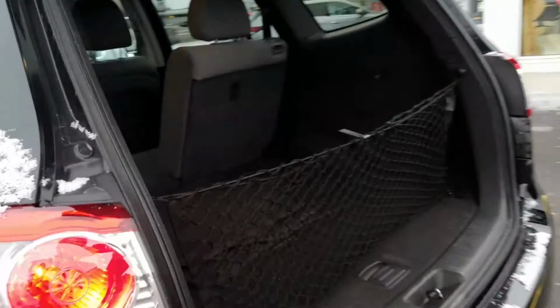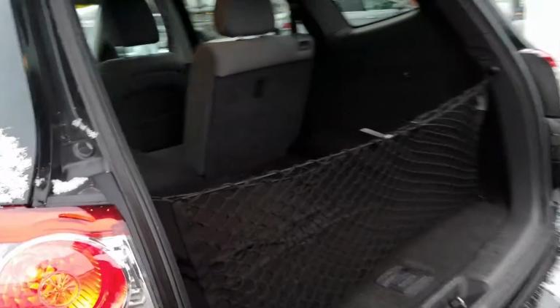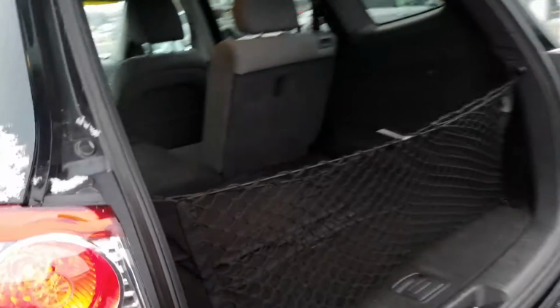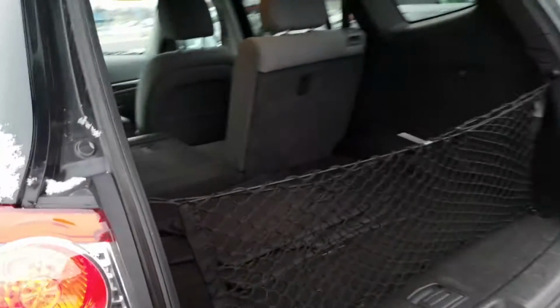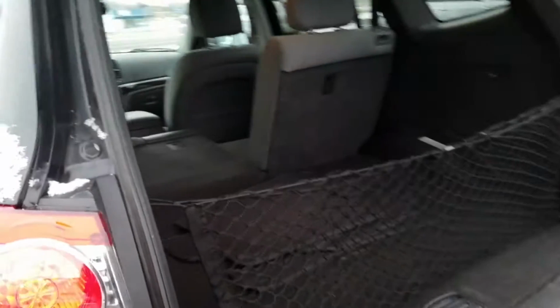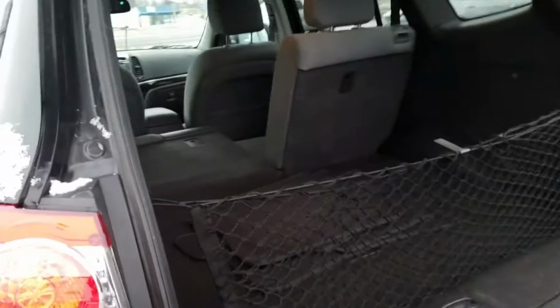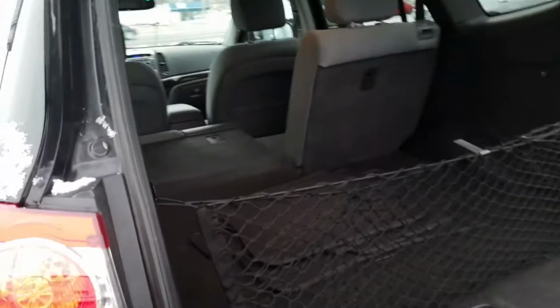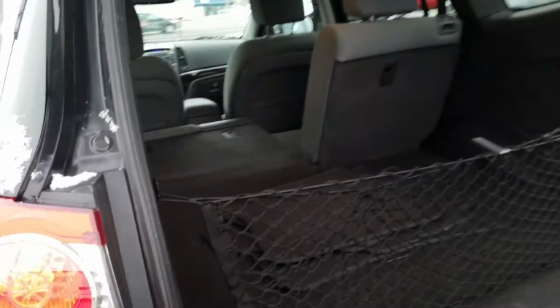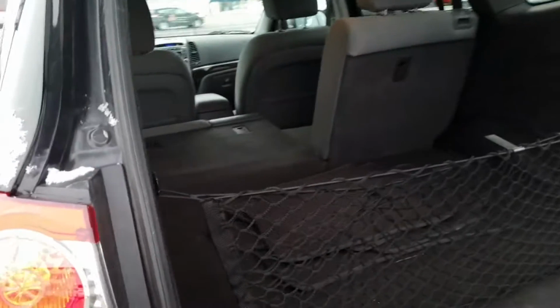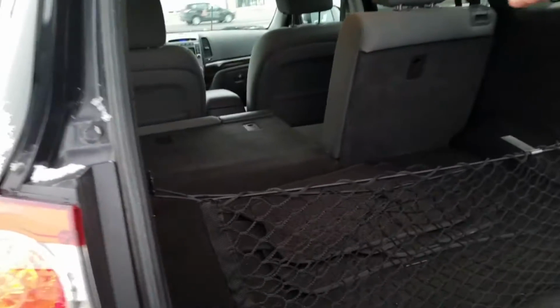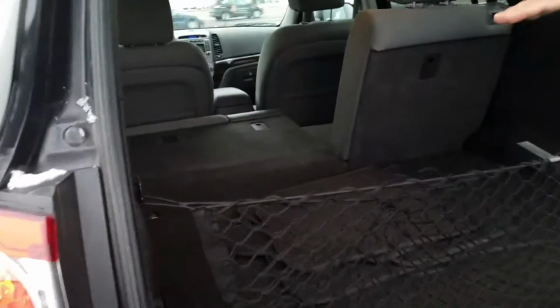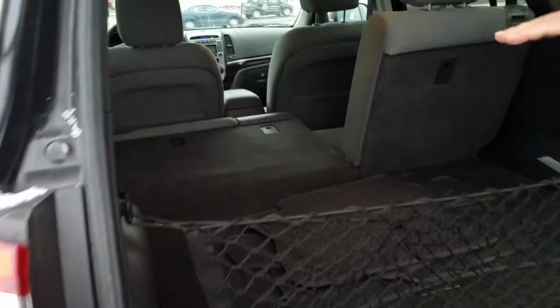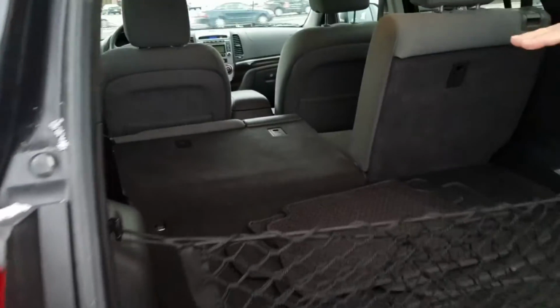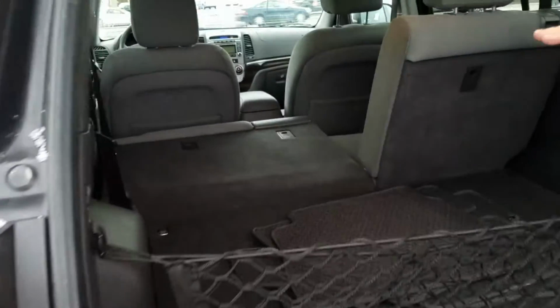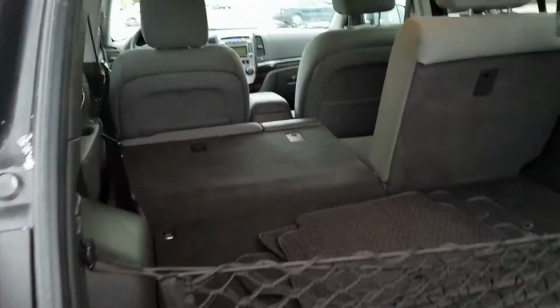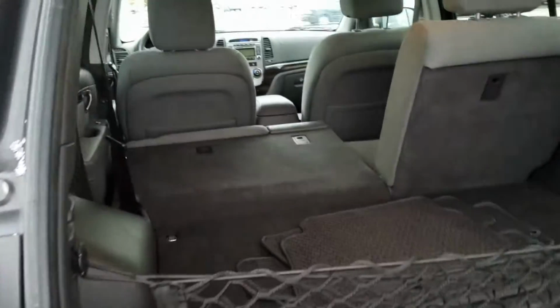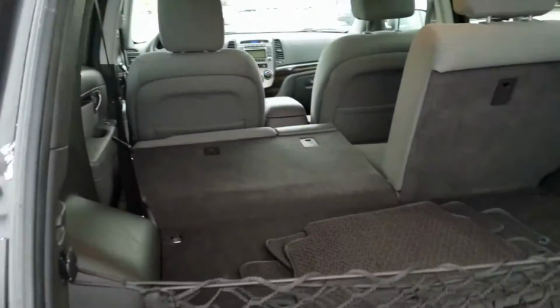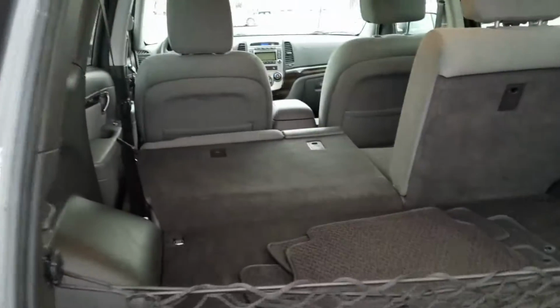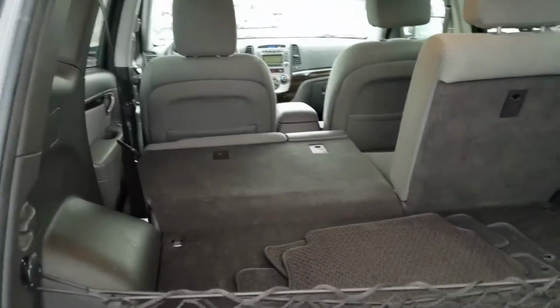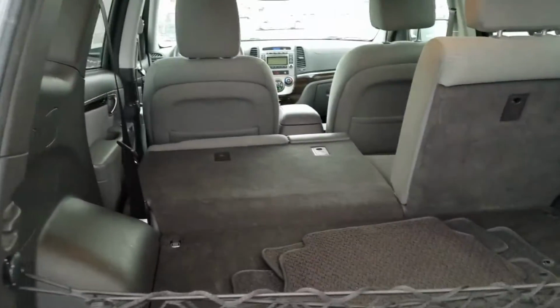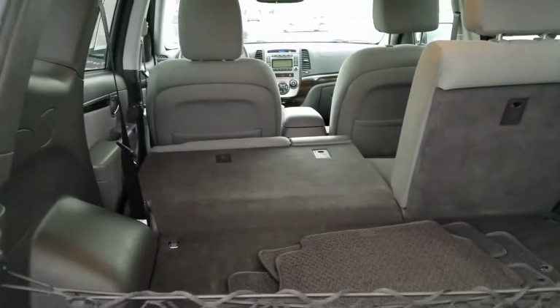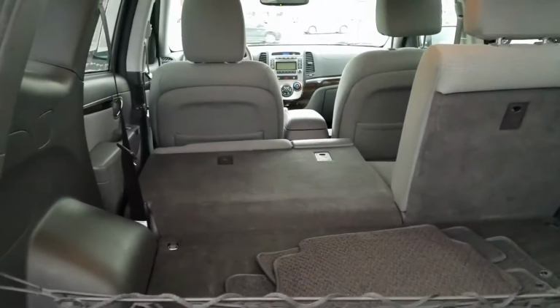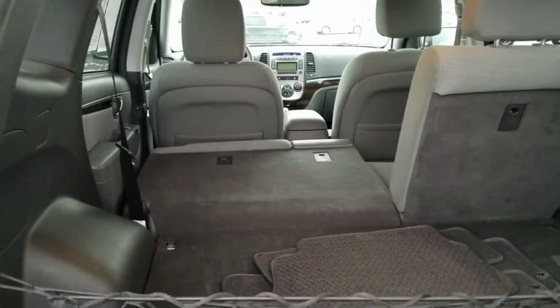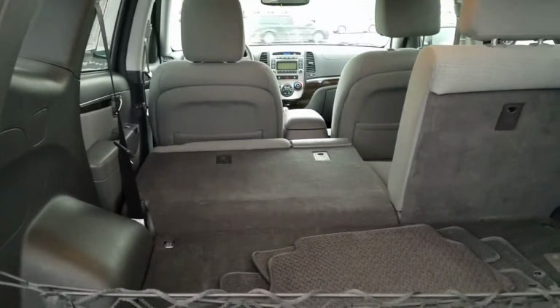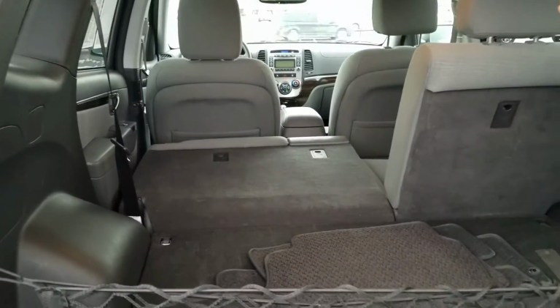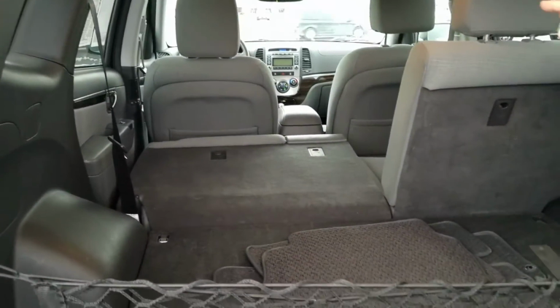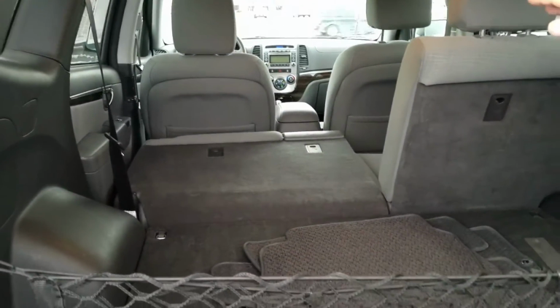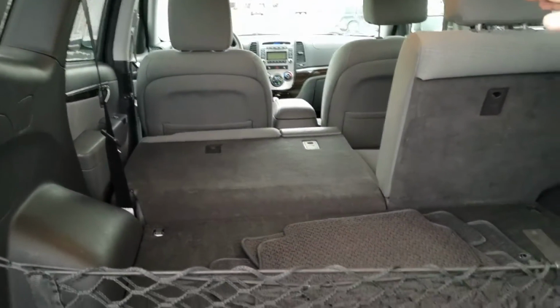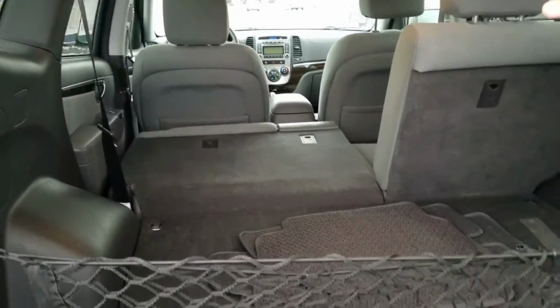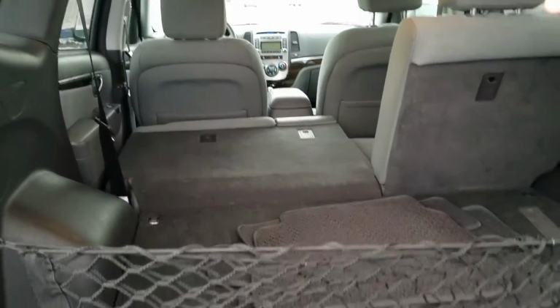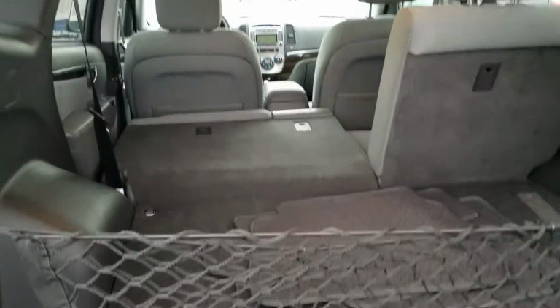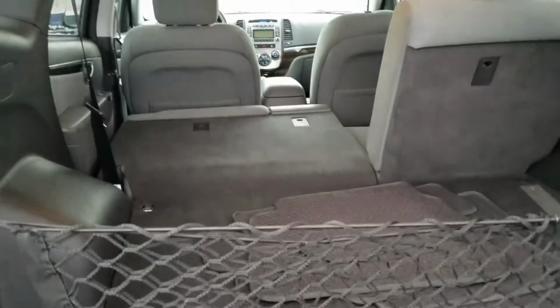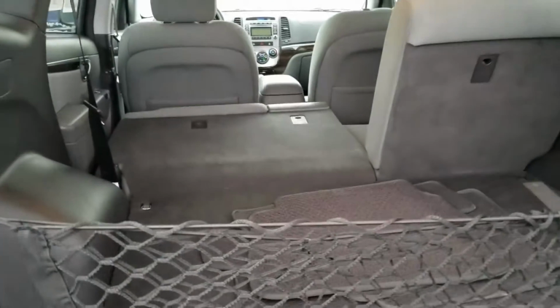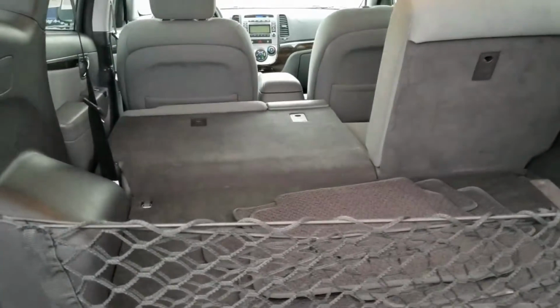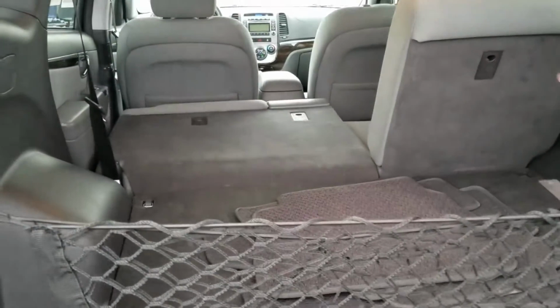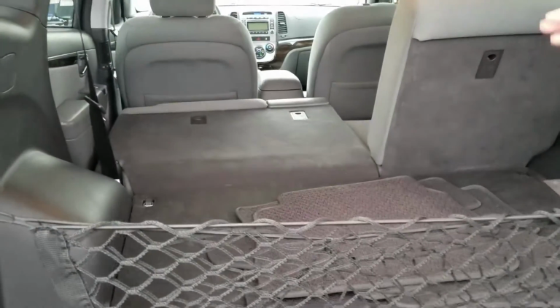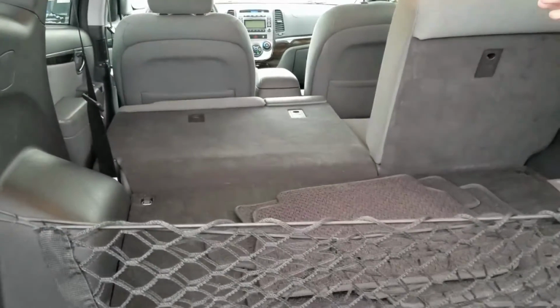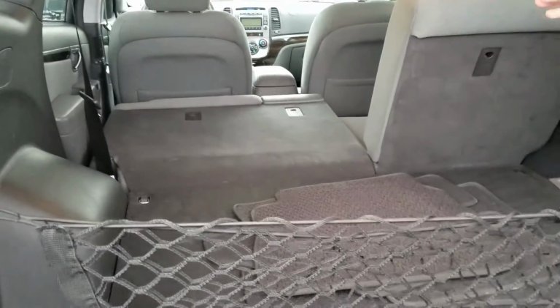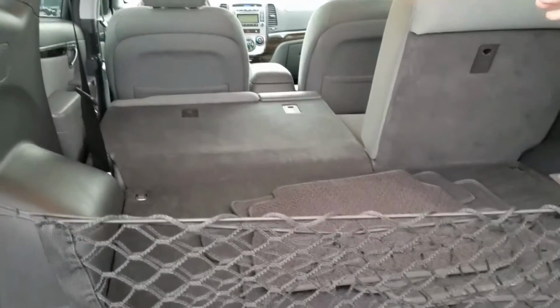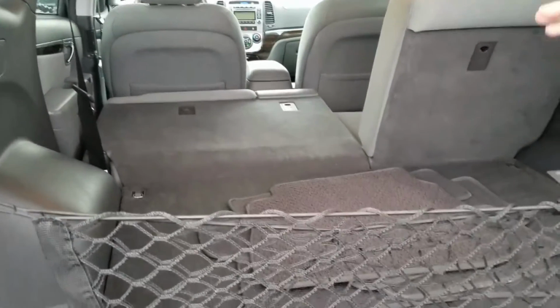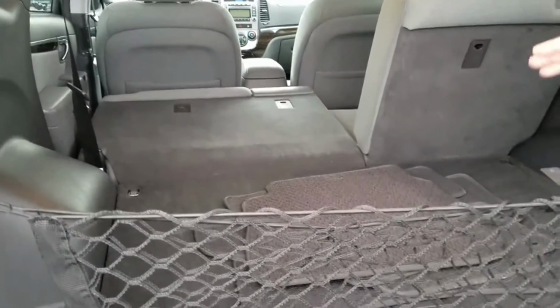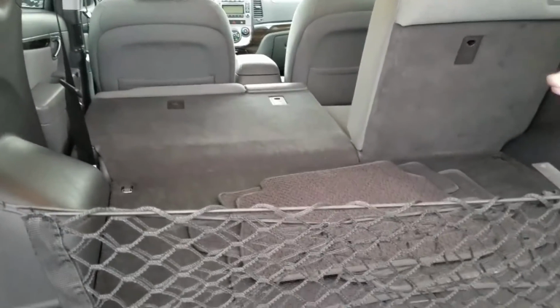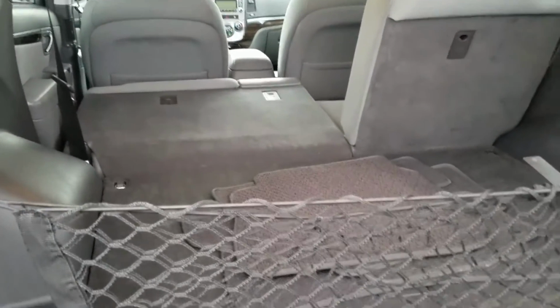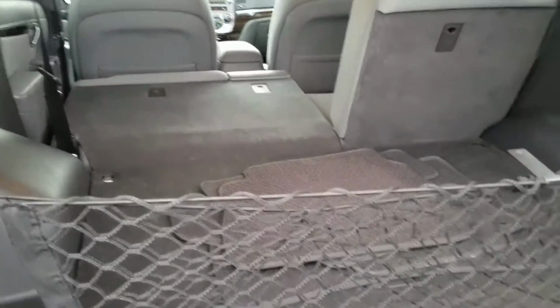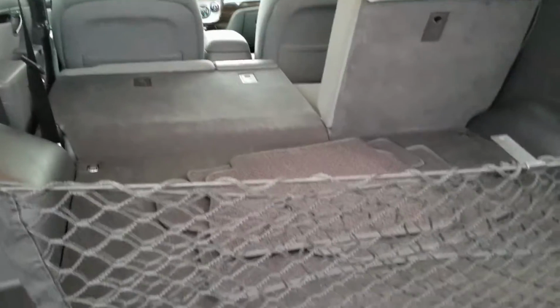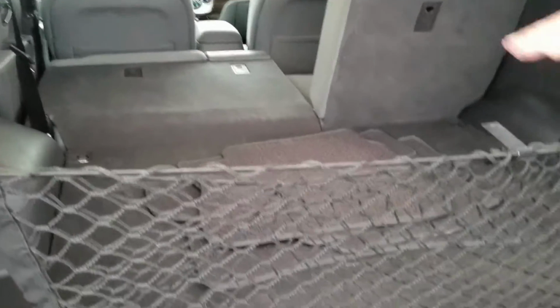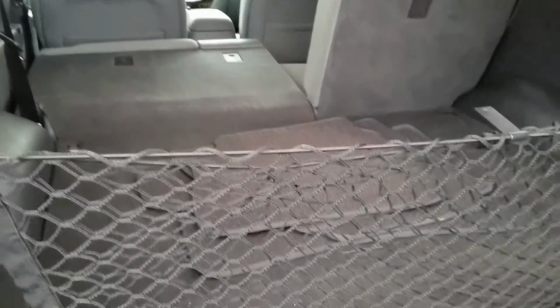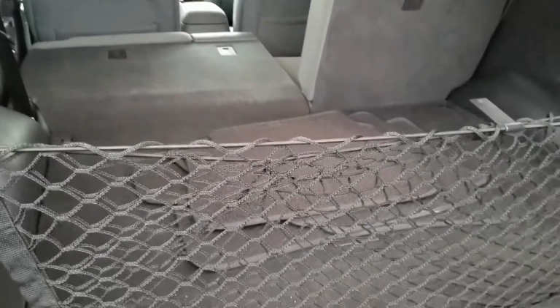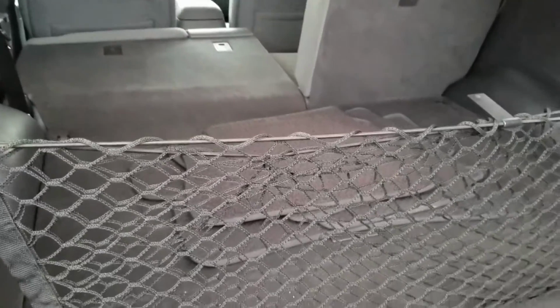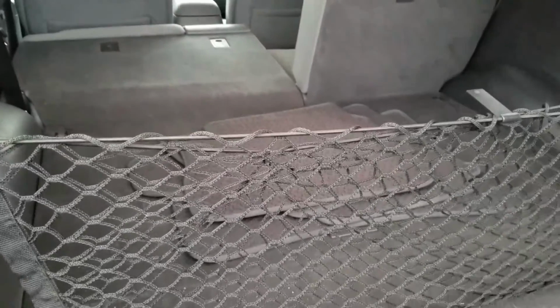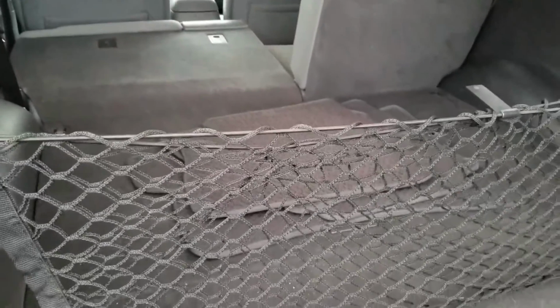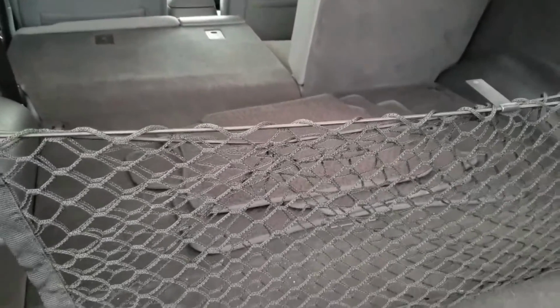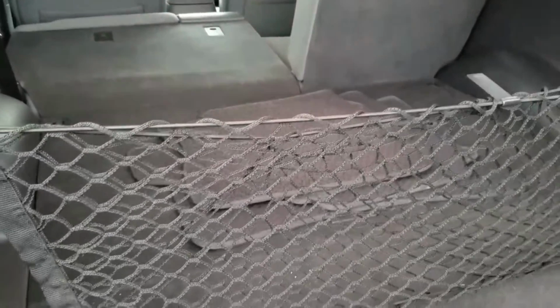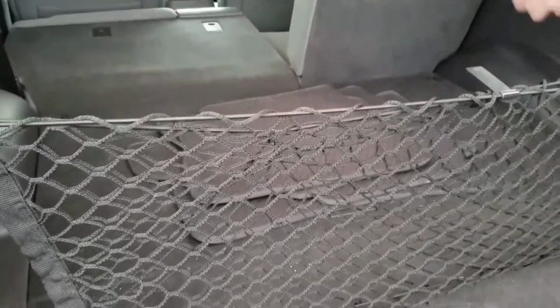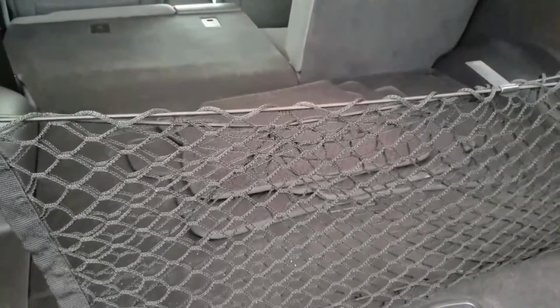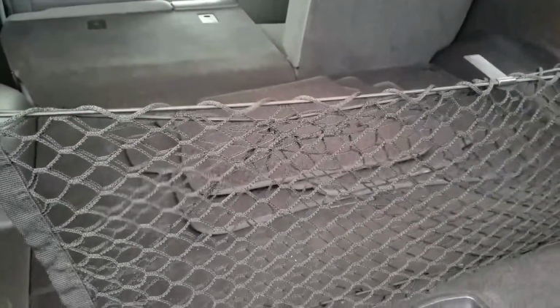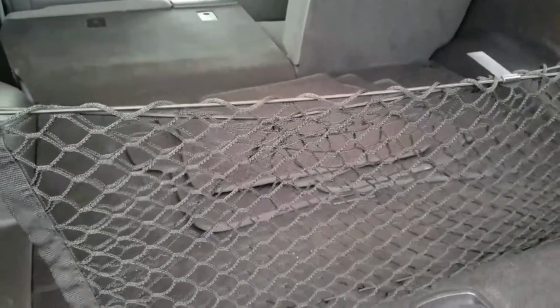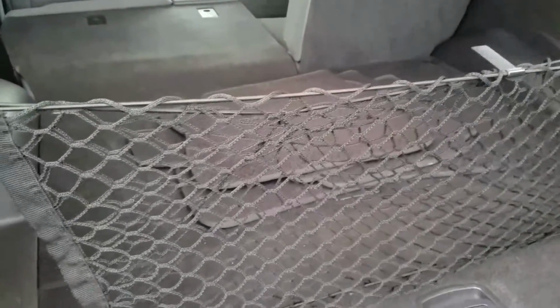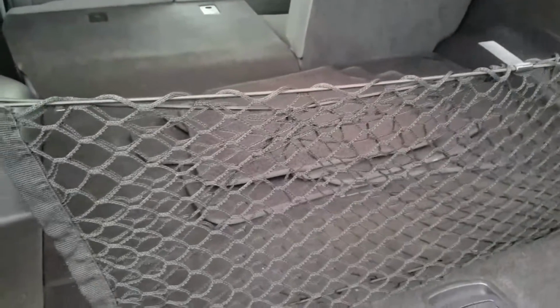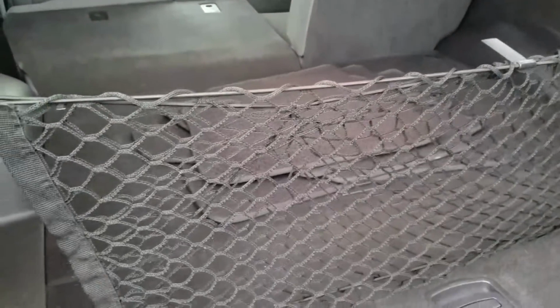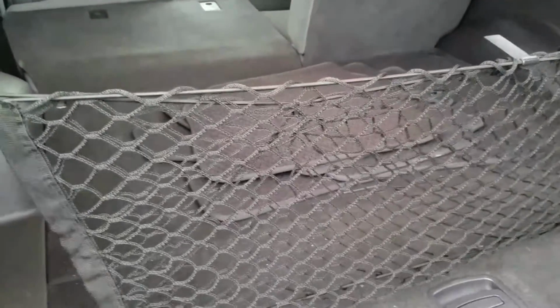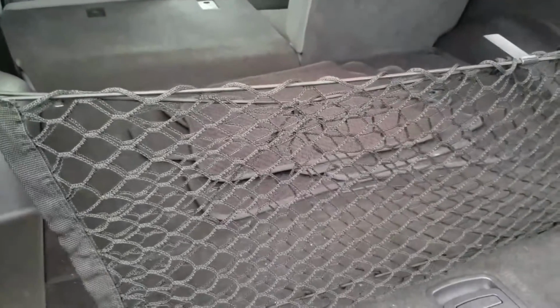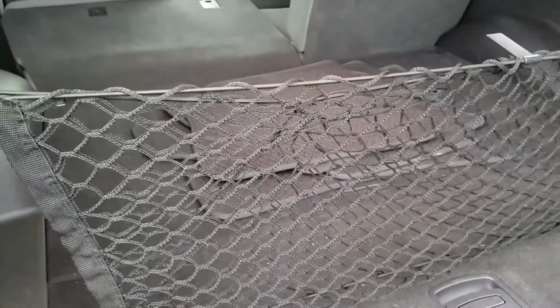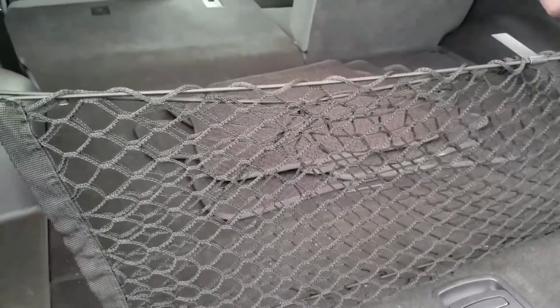I put a seat down on one side — it's got the 60-40 split bench seat in the middle. I put one side down to show all the storage area you have for hauling things.